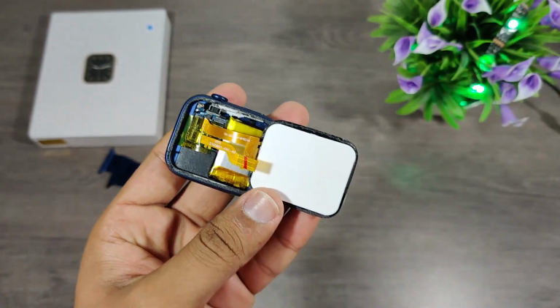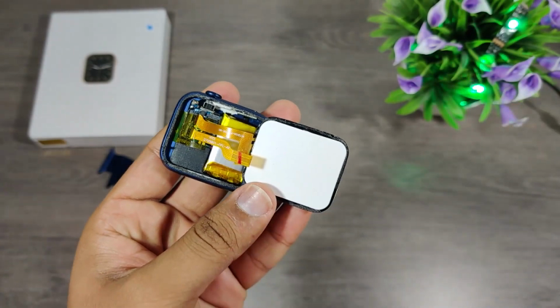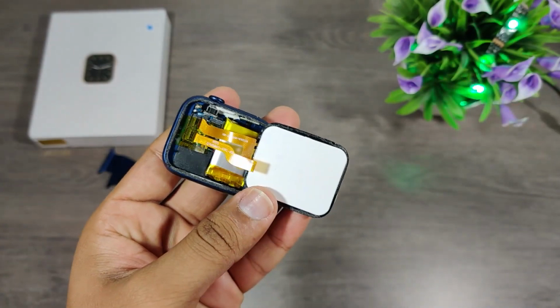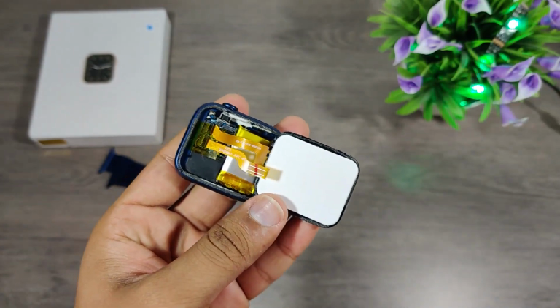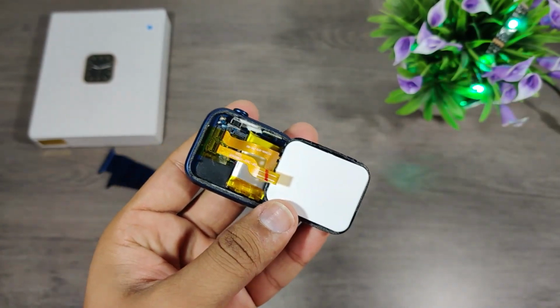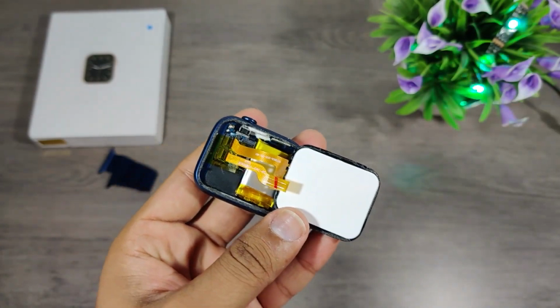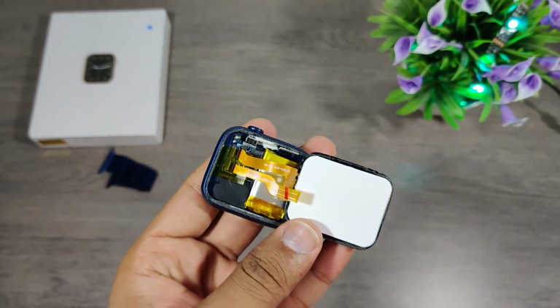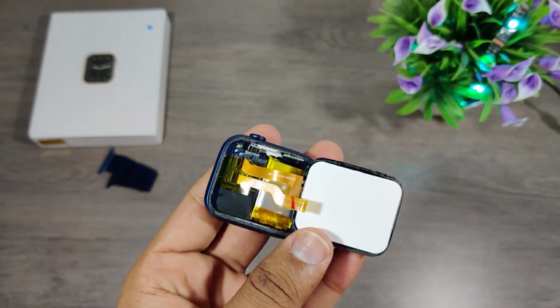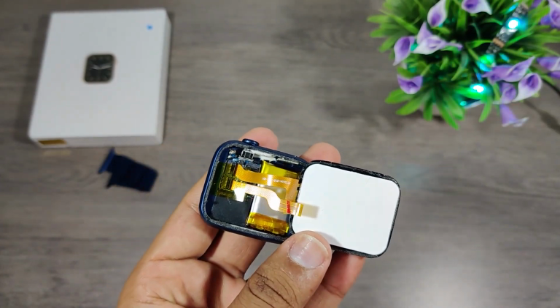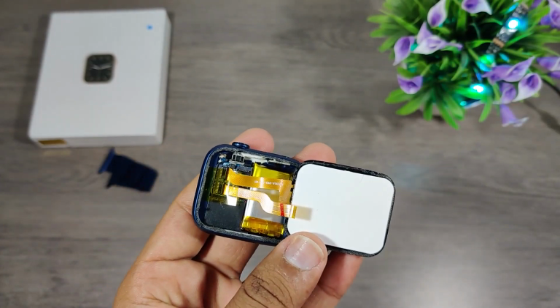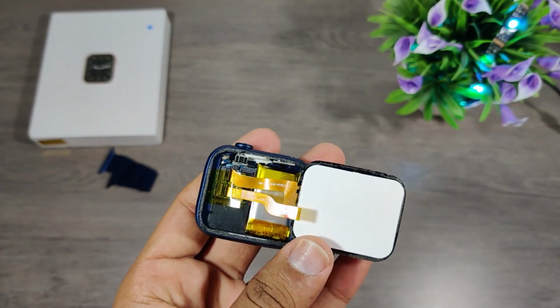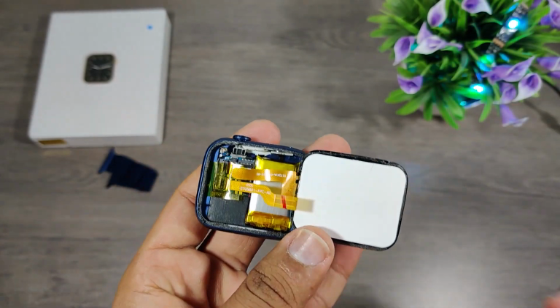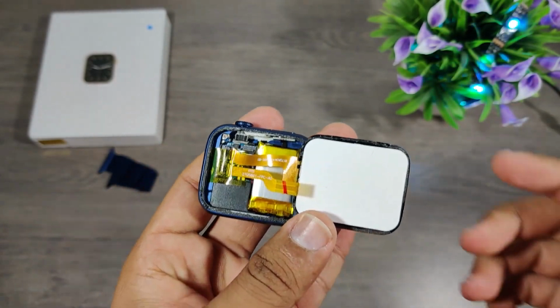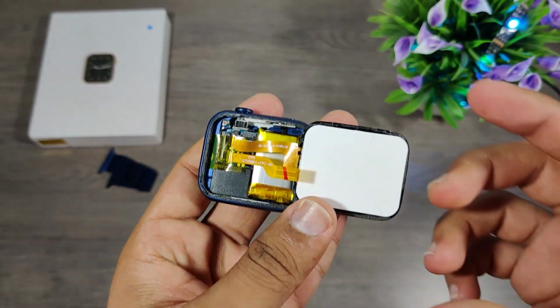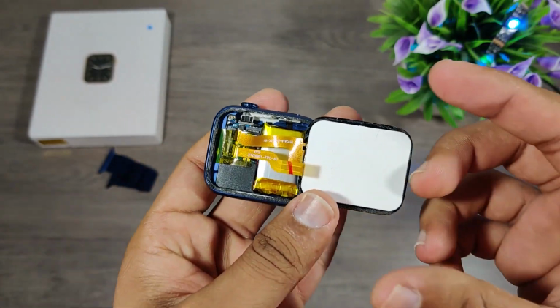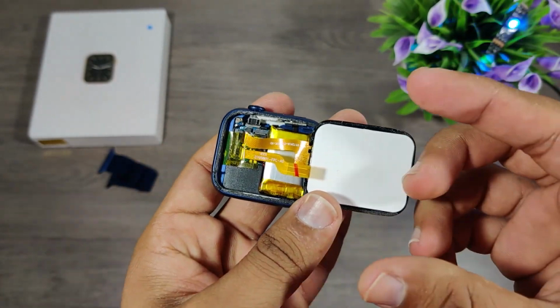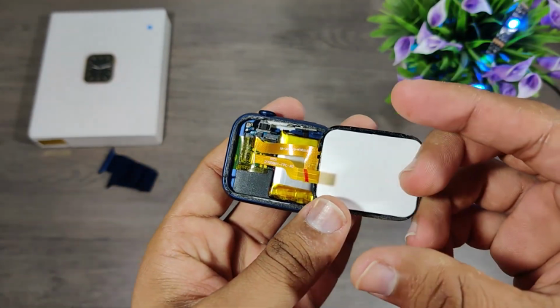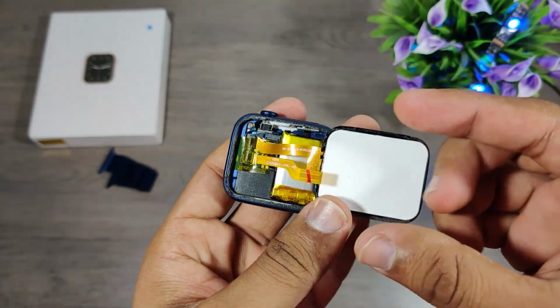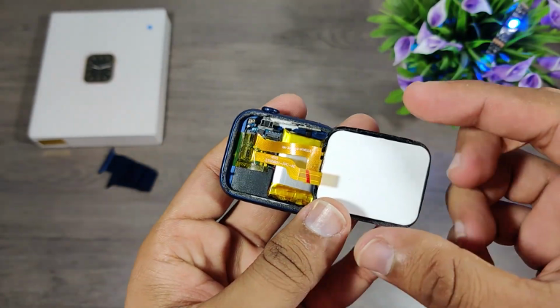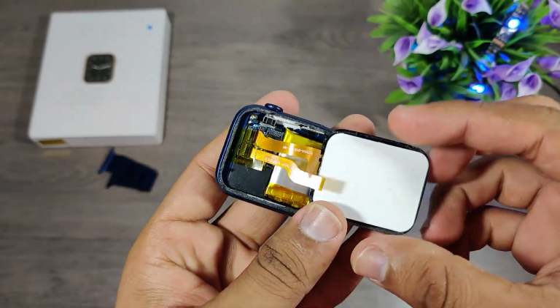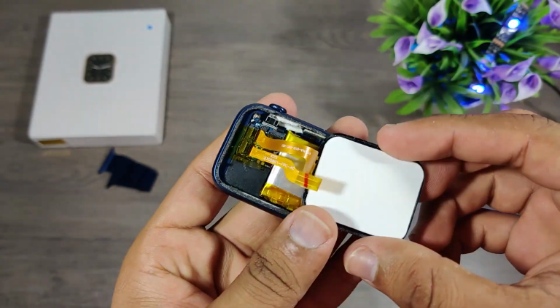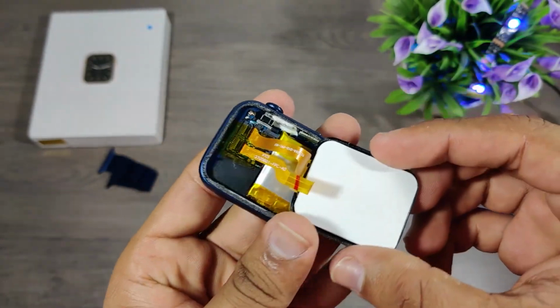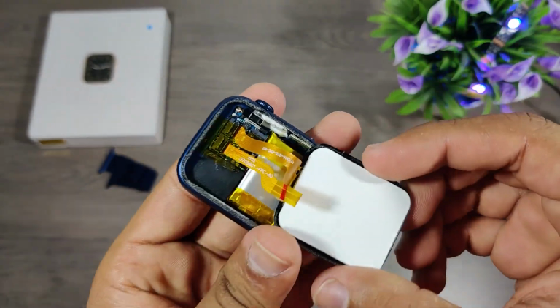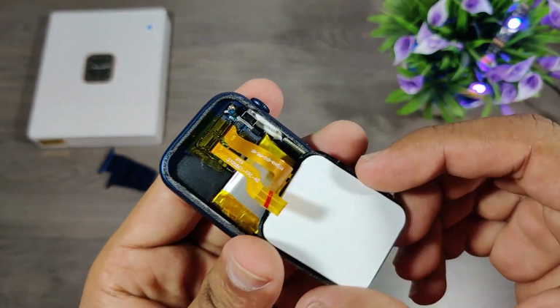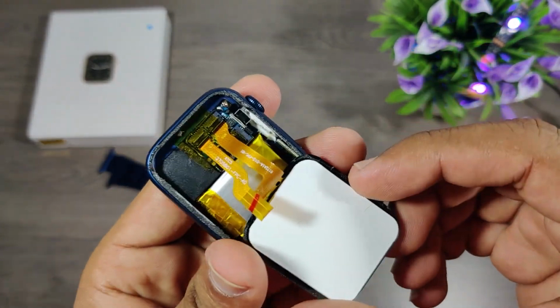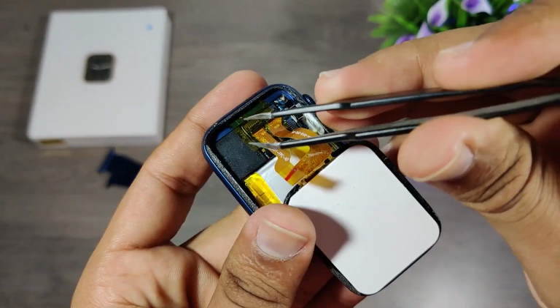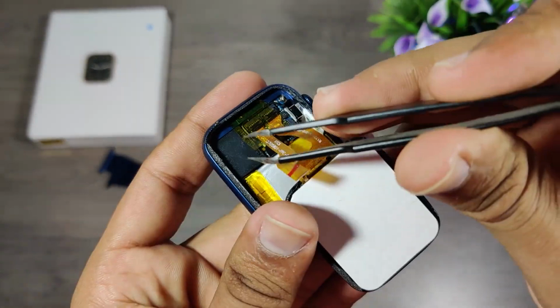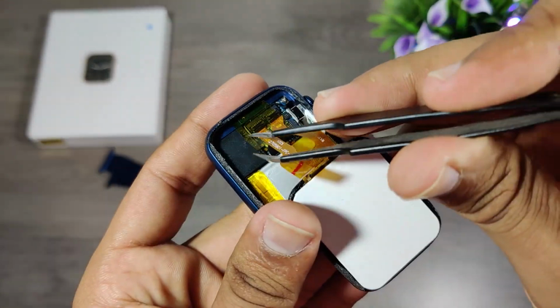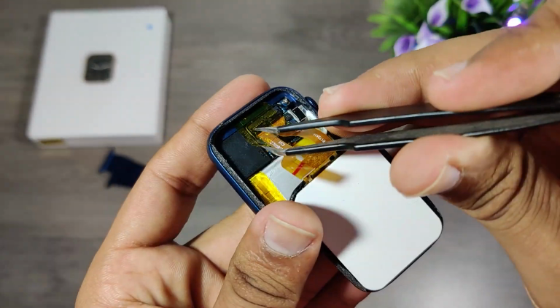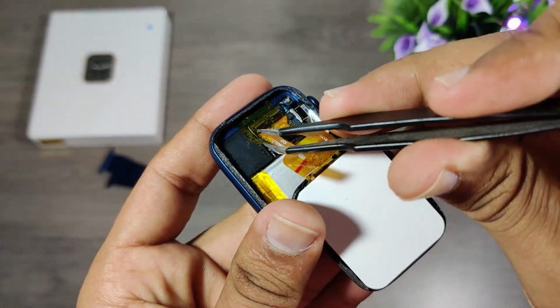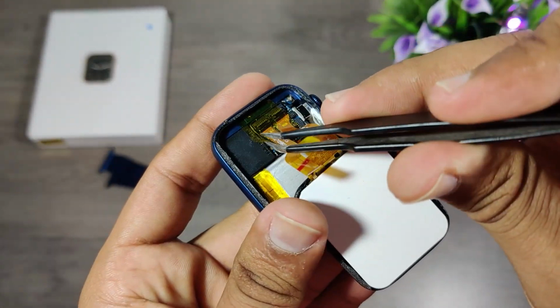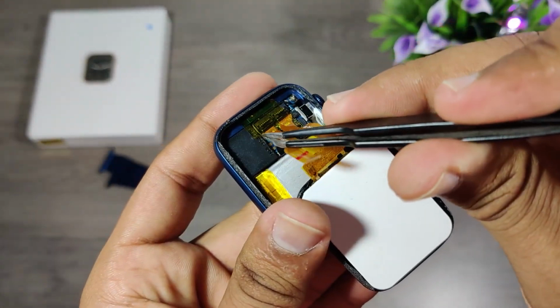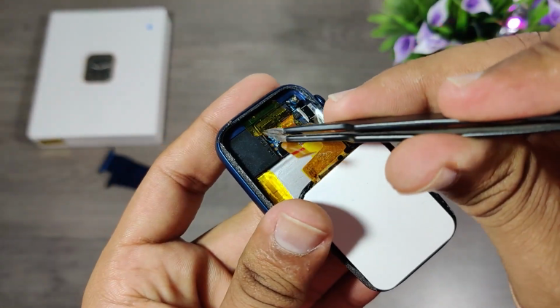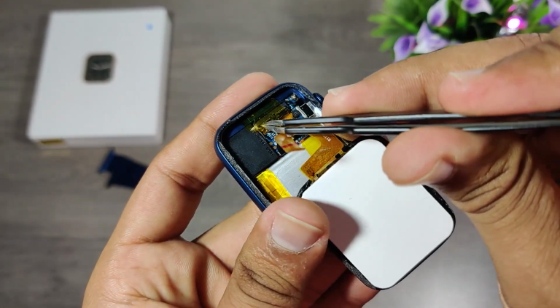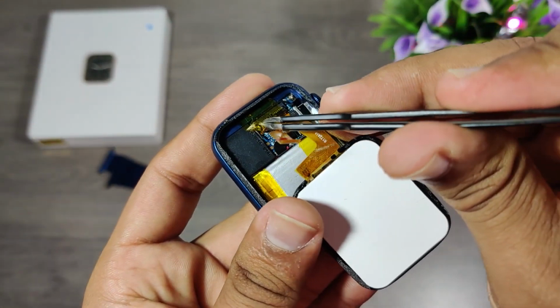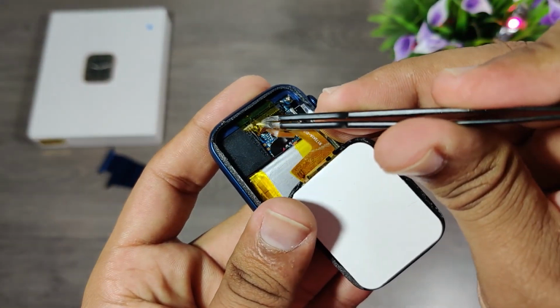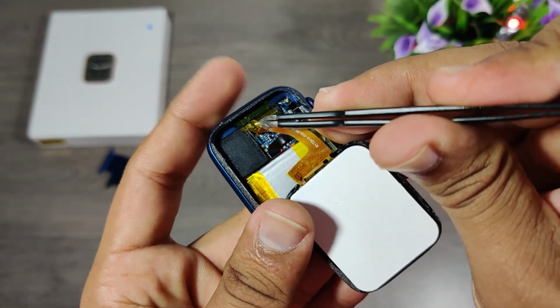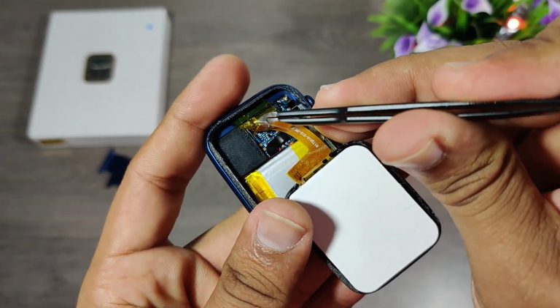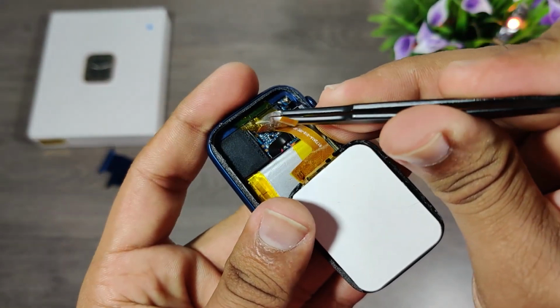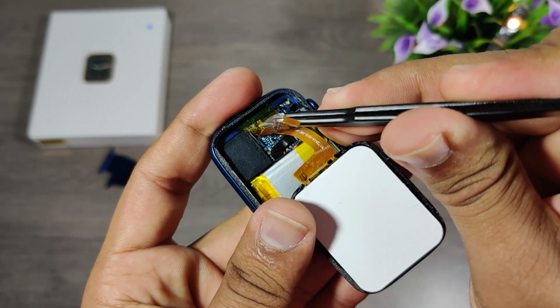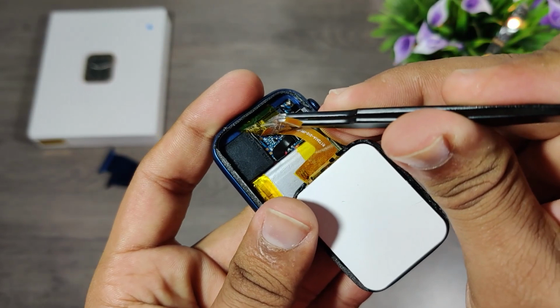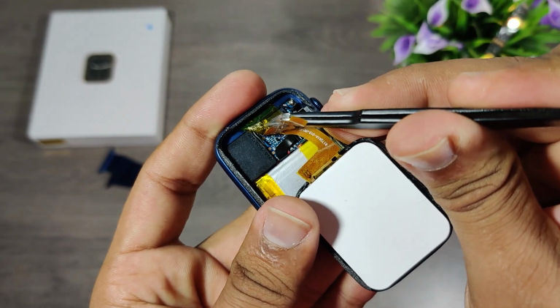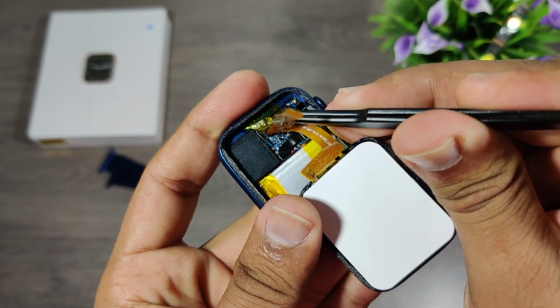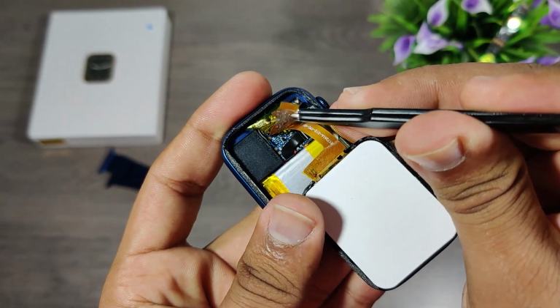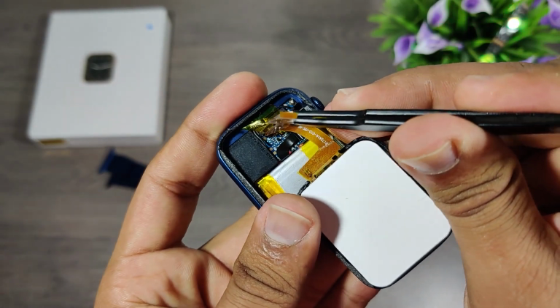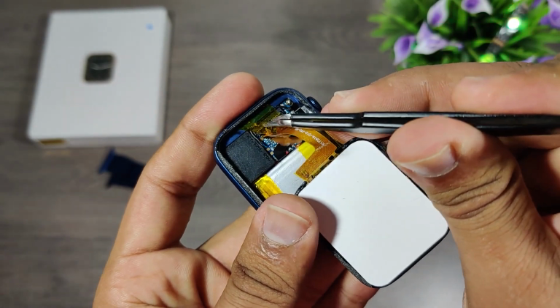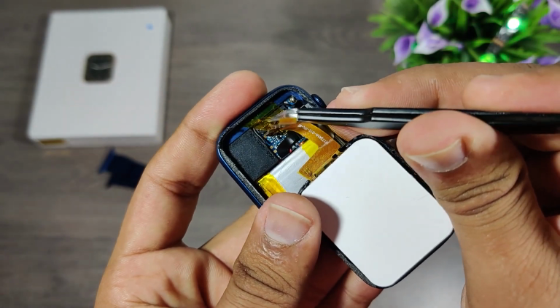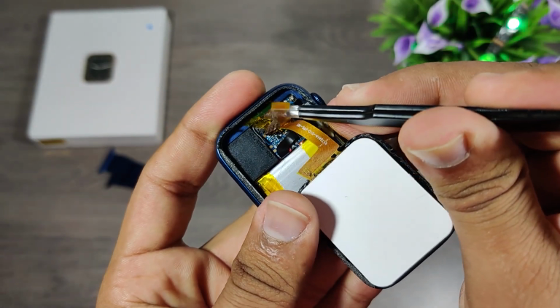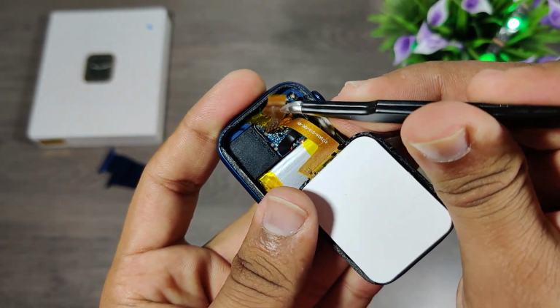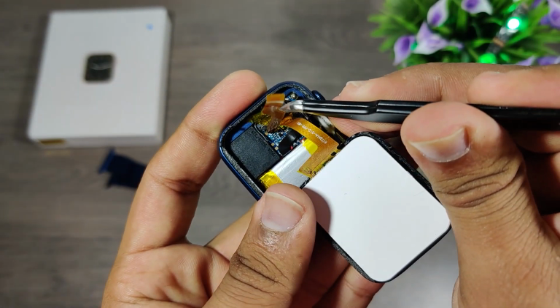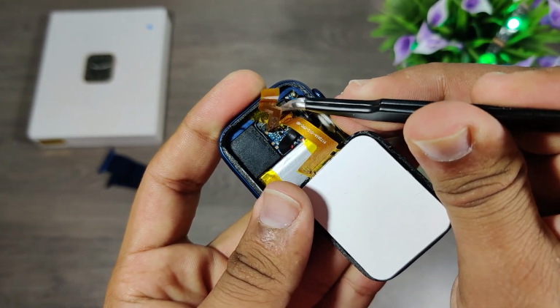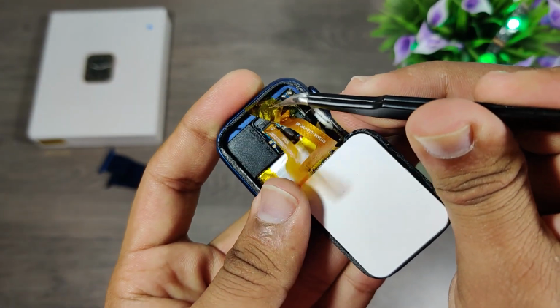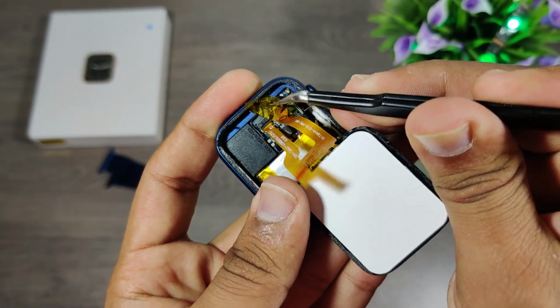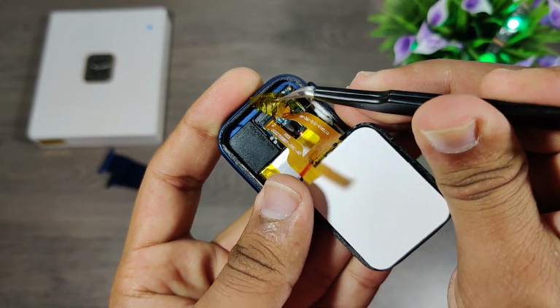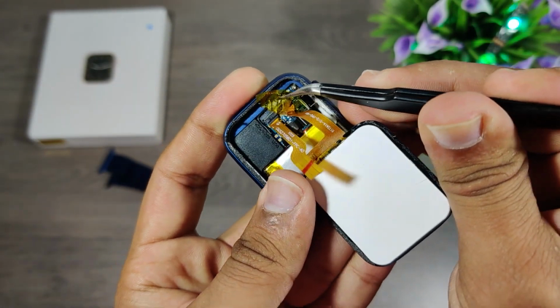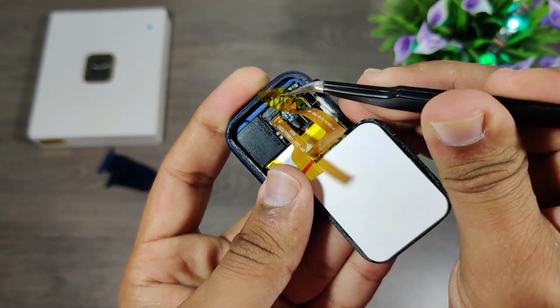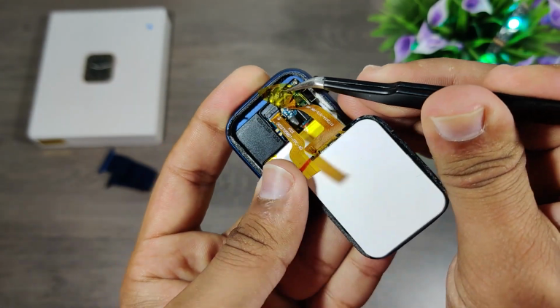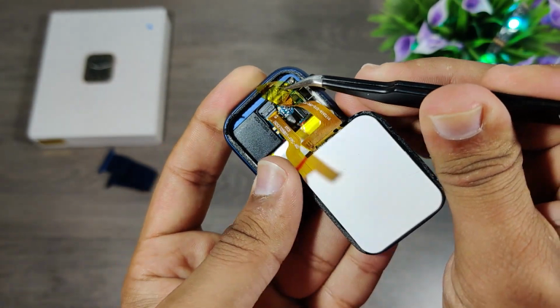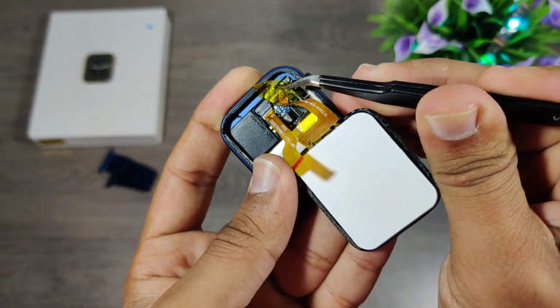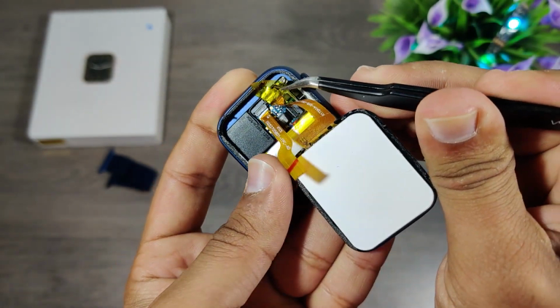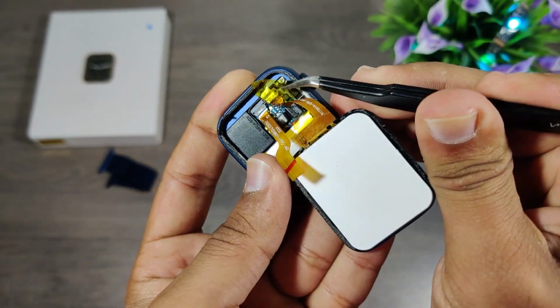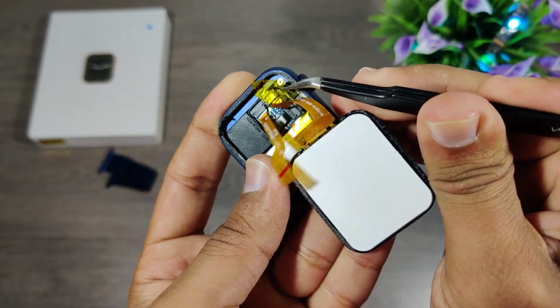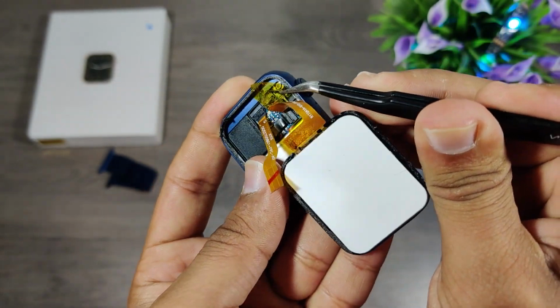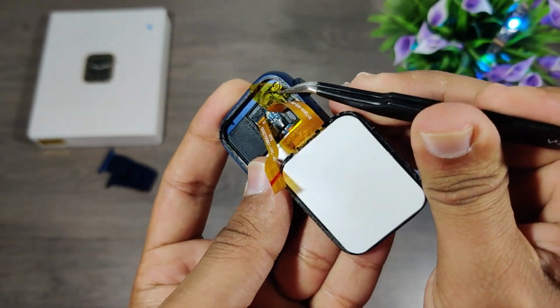As you can see, I cut the flex cable by mistake. The blade was very sharp and I did not even feel cutting the flex cable.